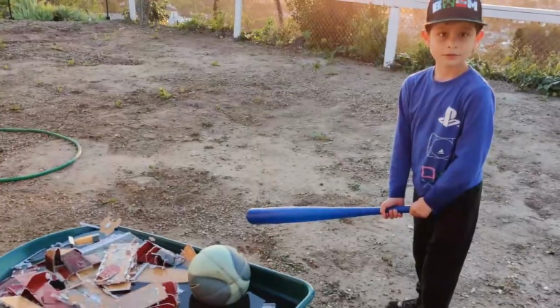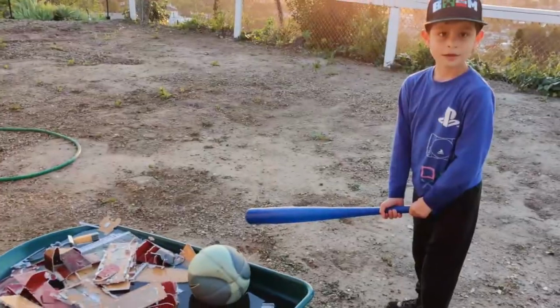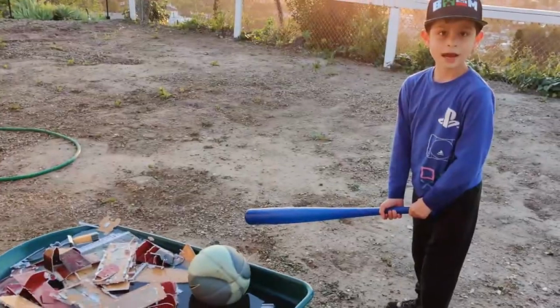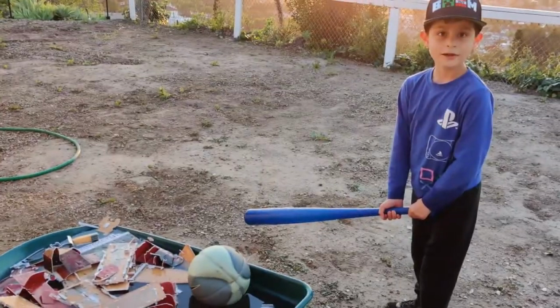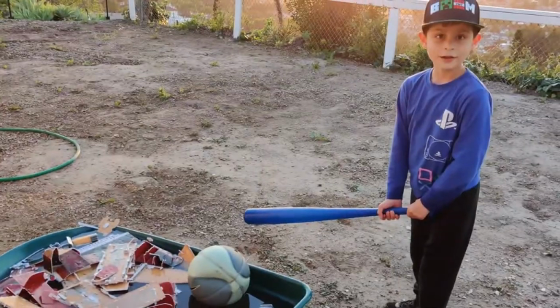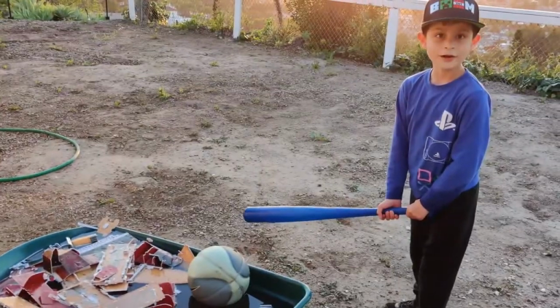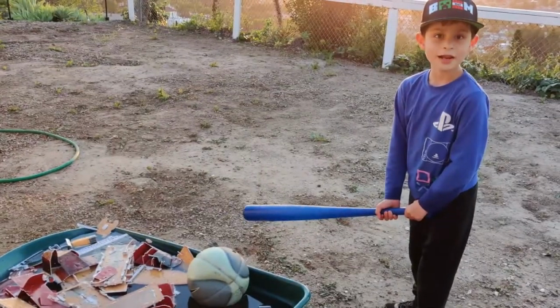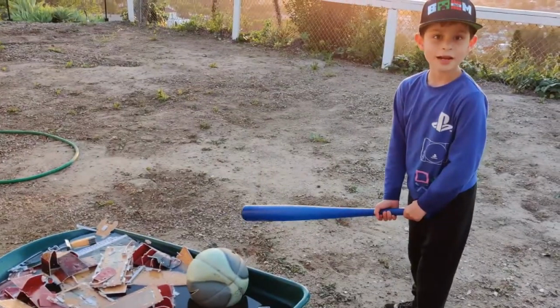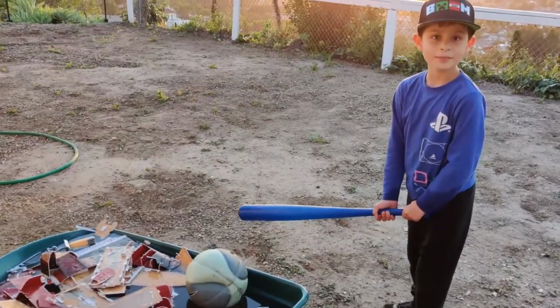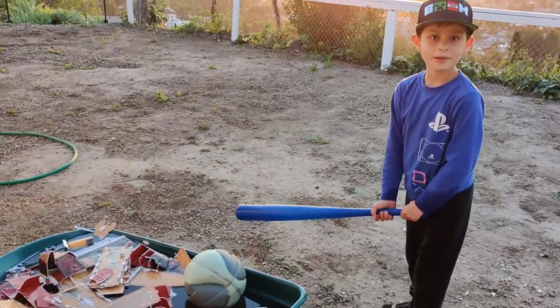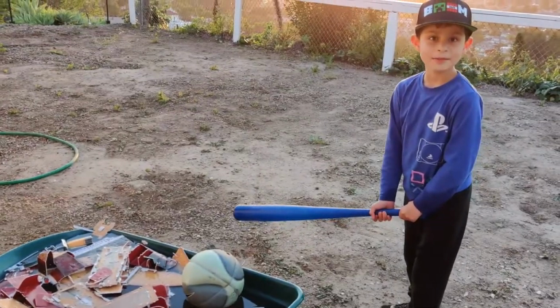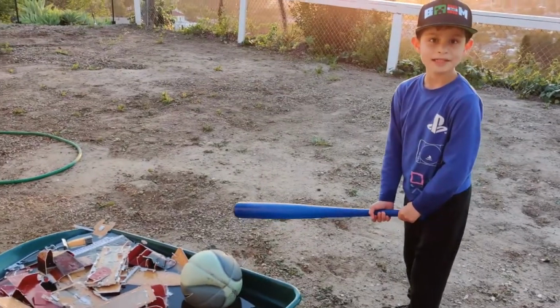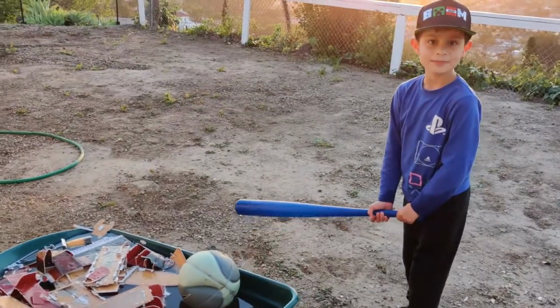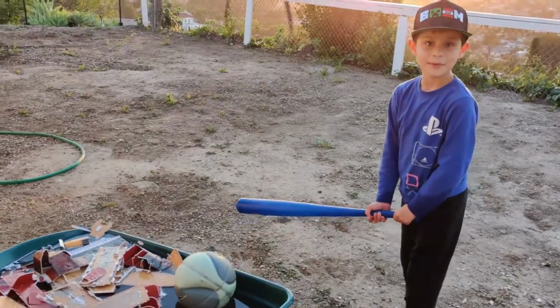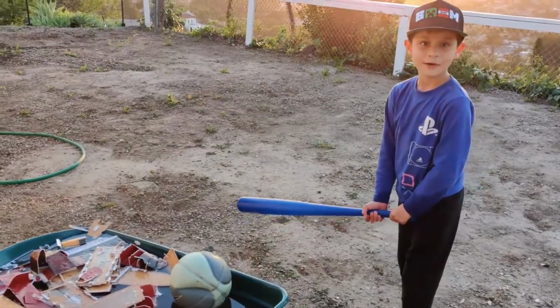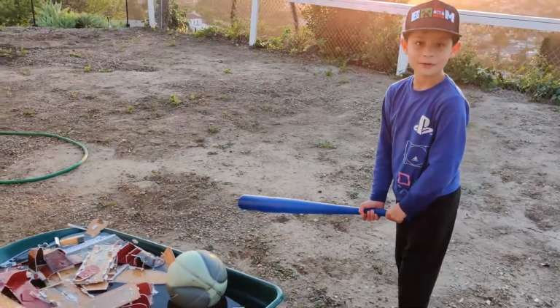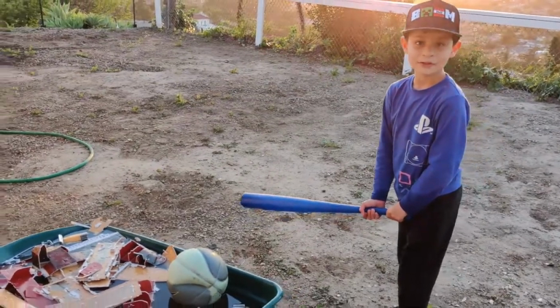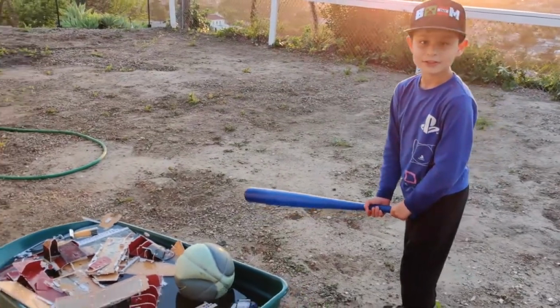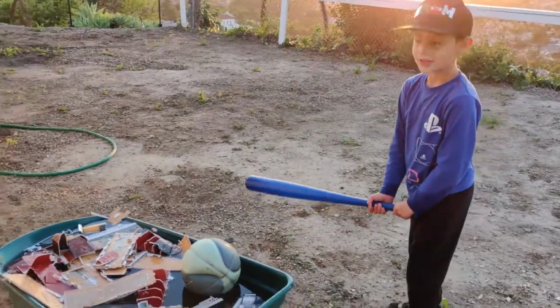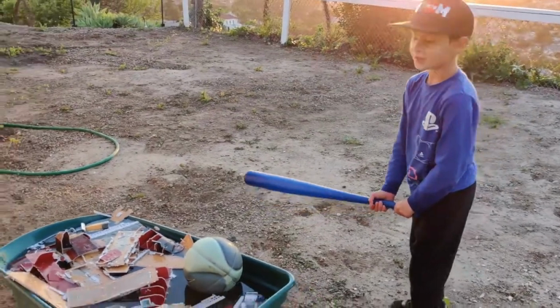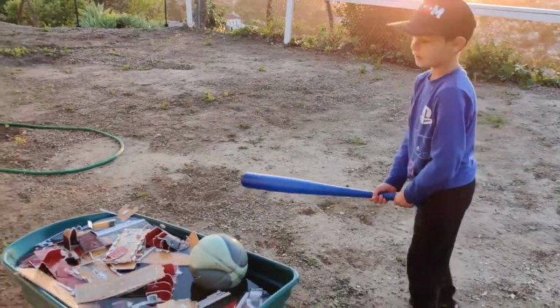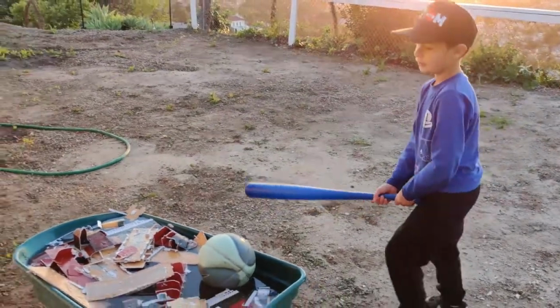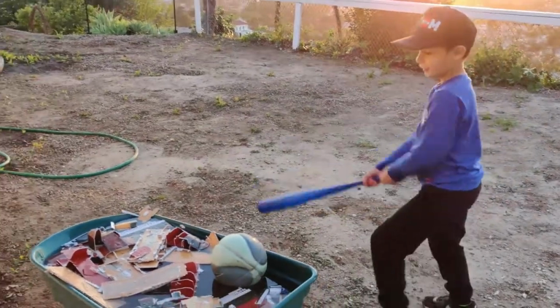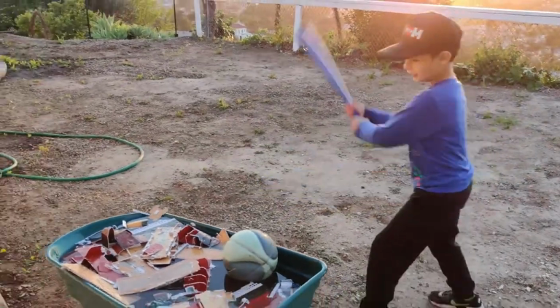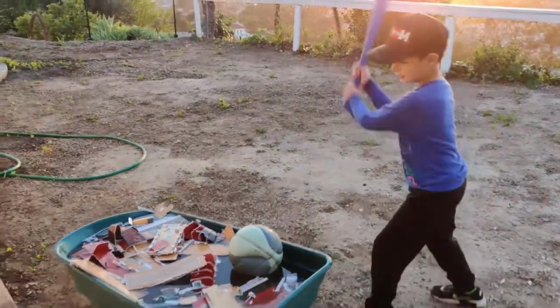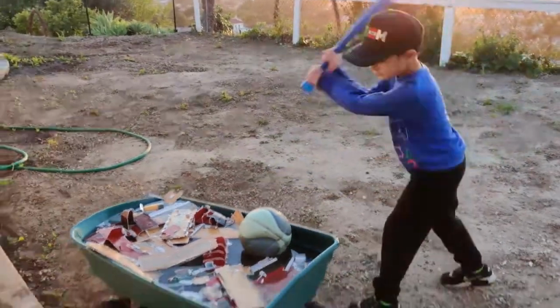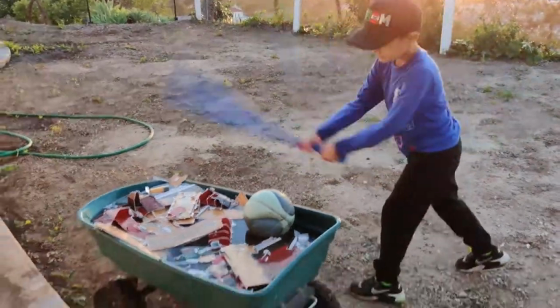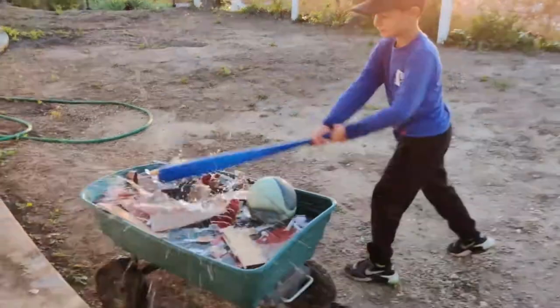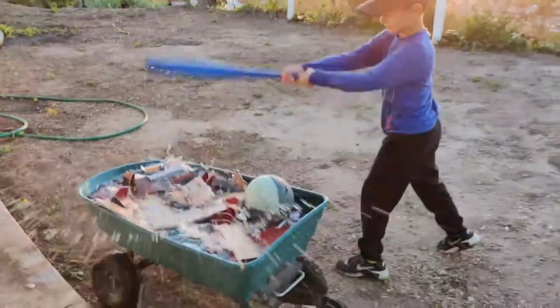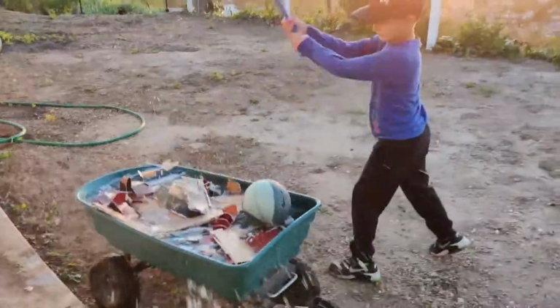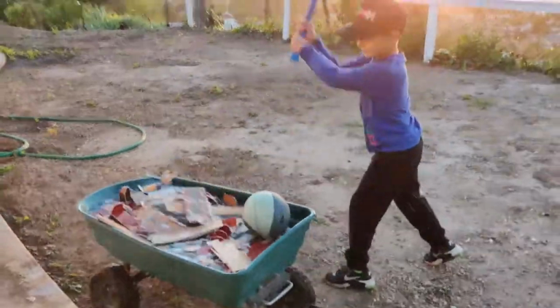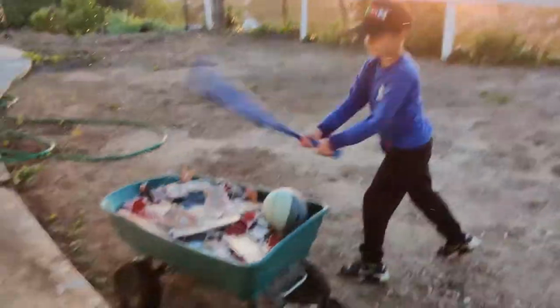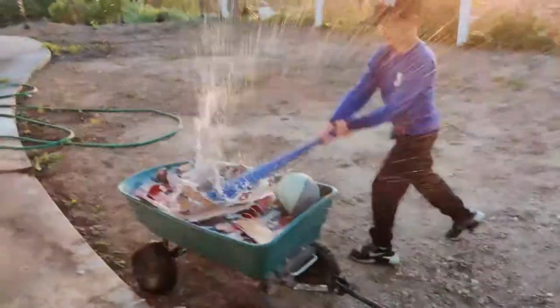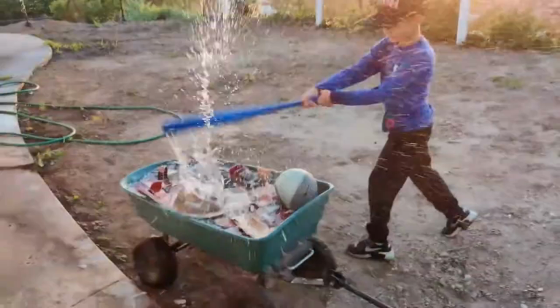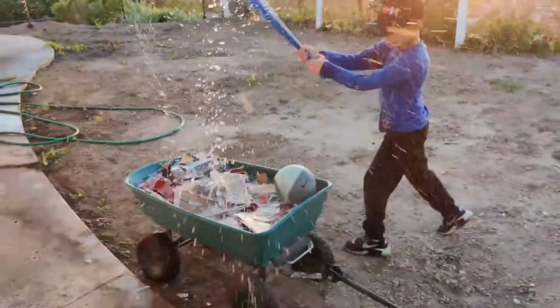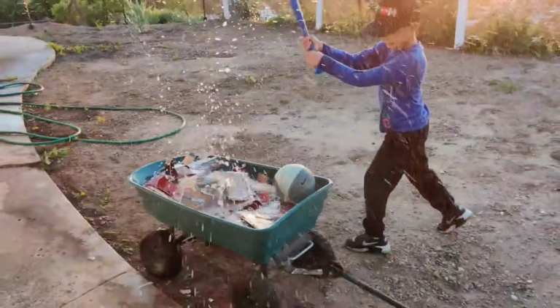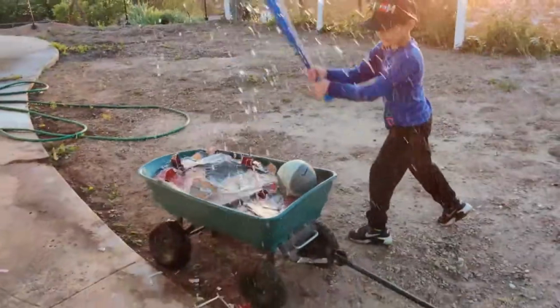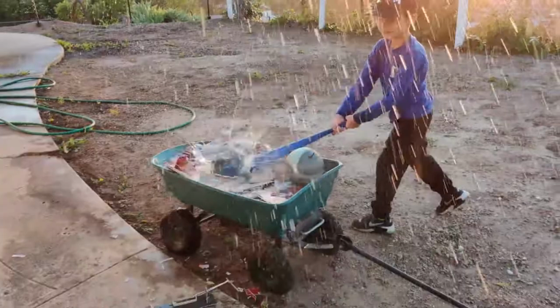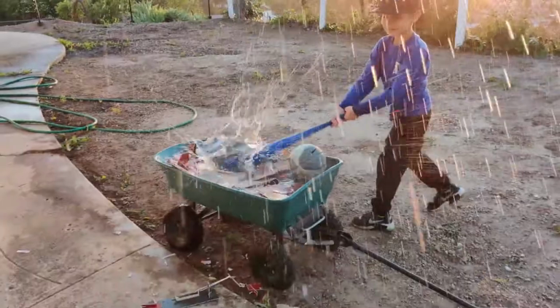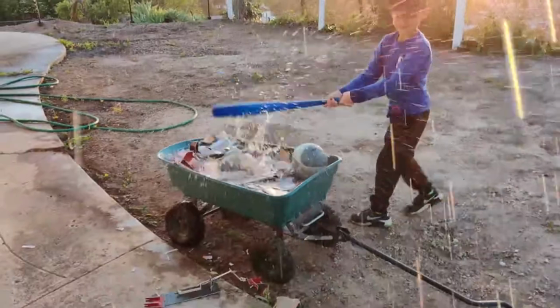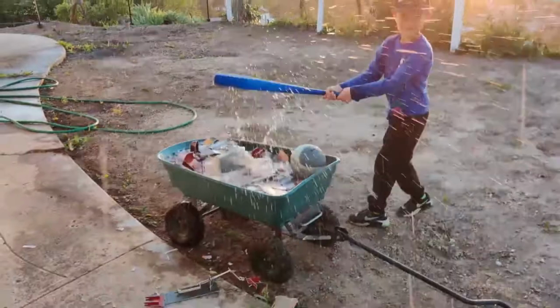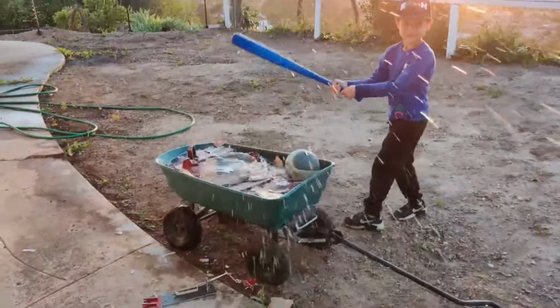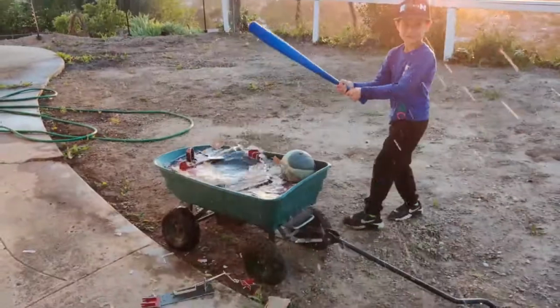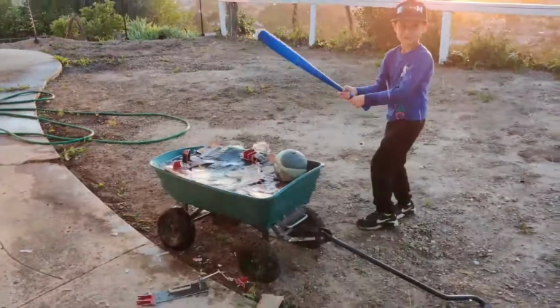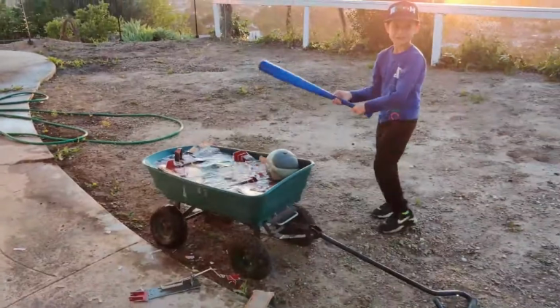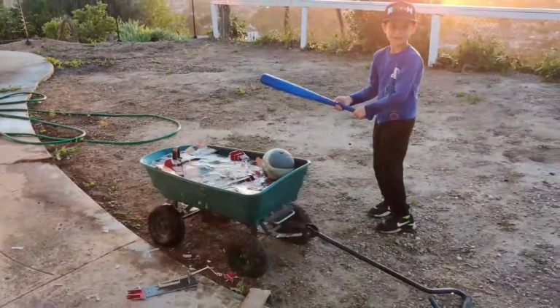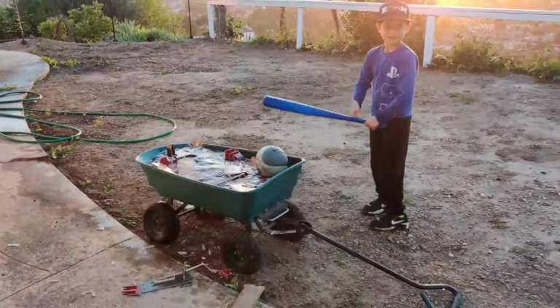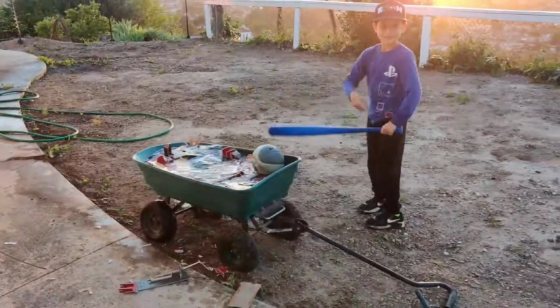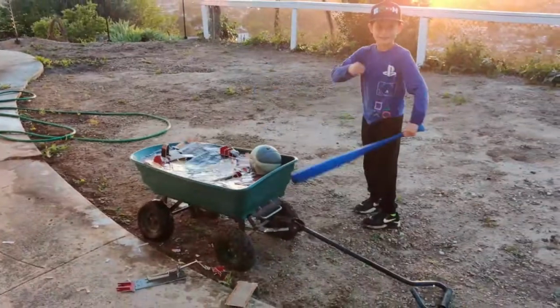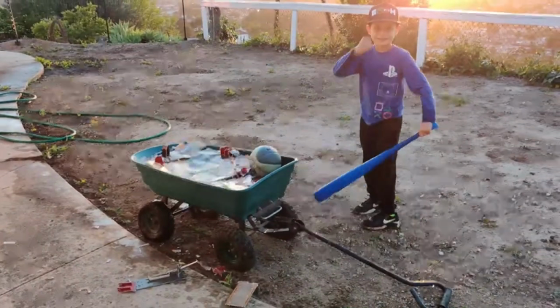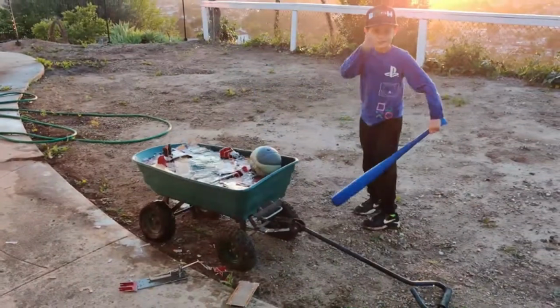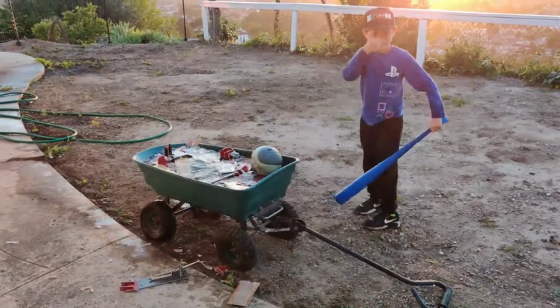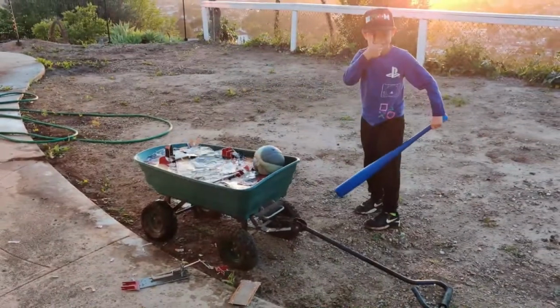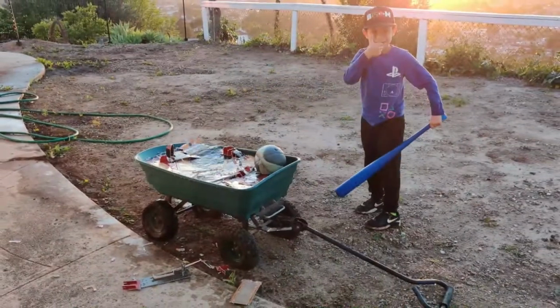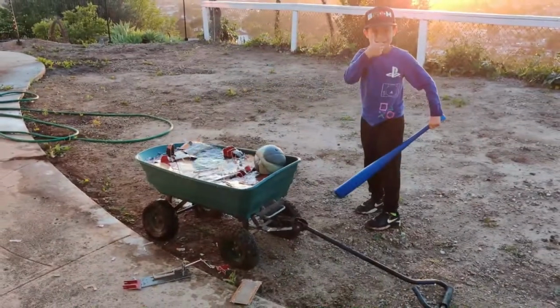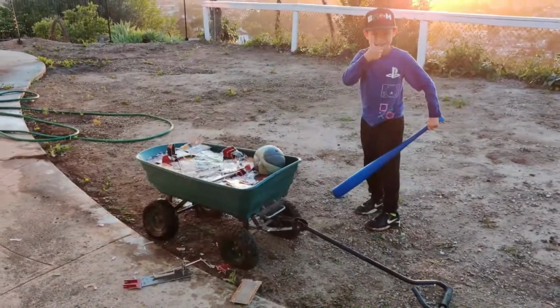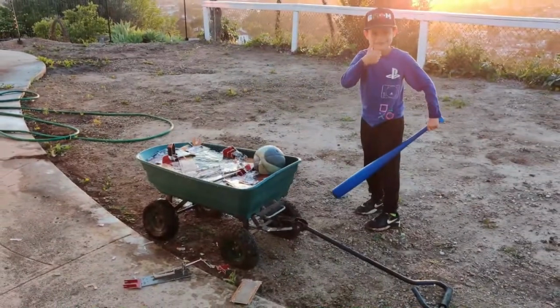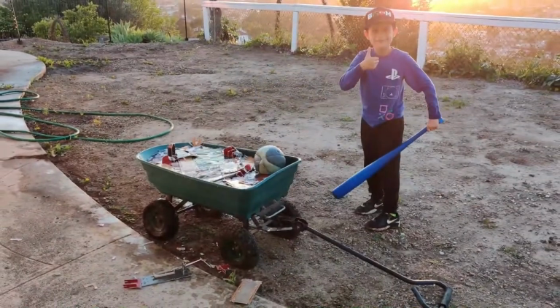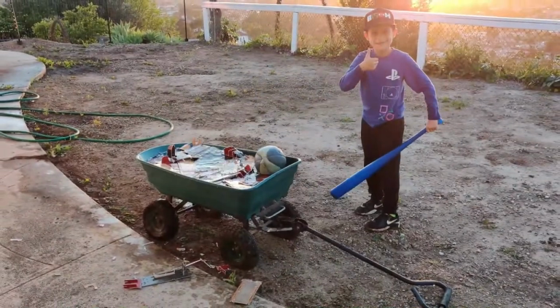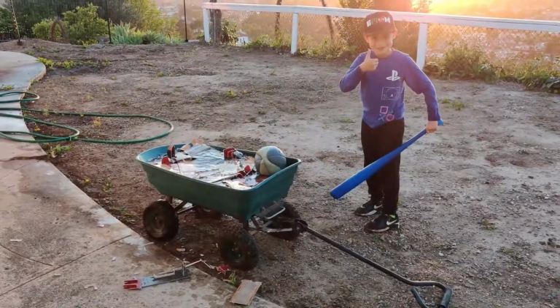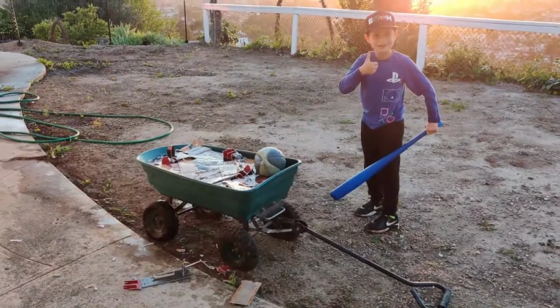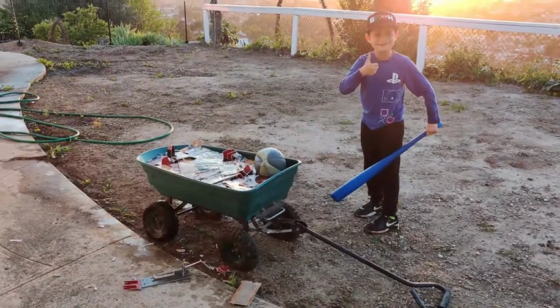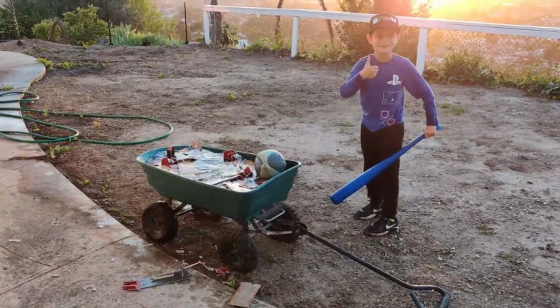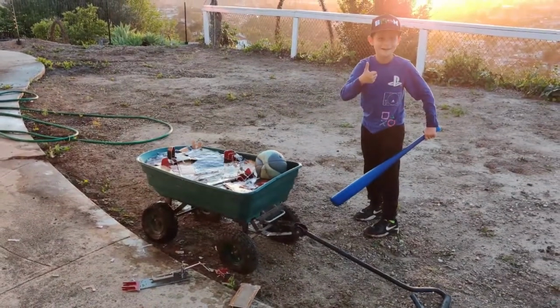I learned how to play baseball — this is how you do it. That's how you play baseball!